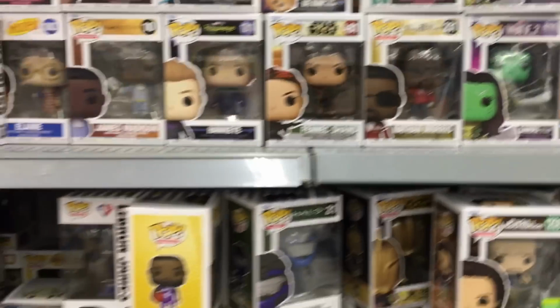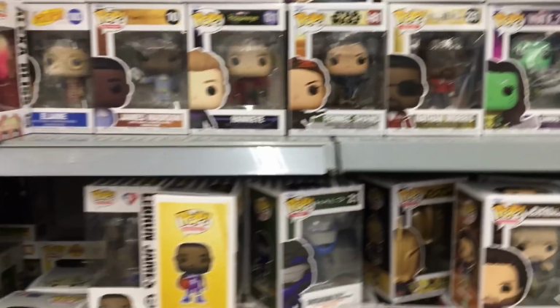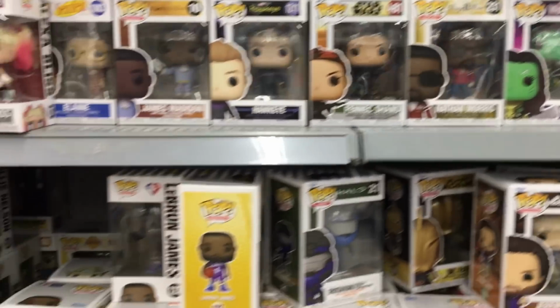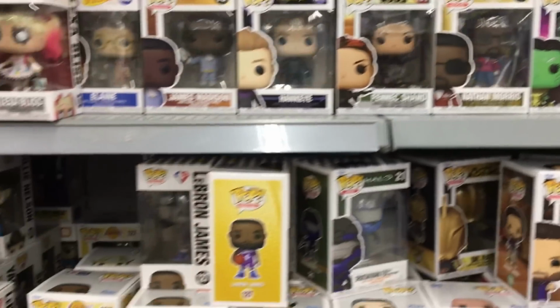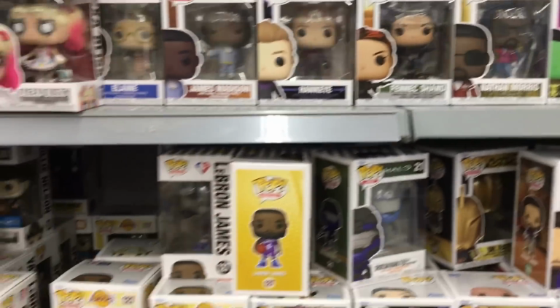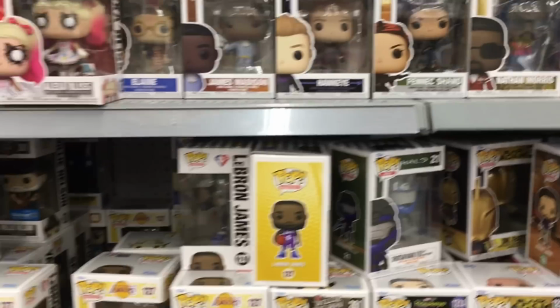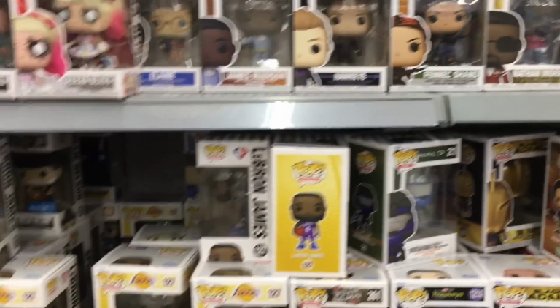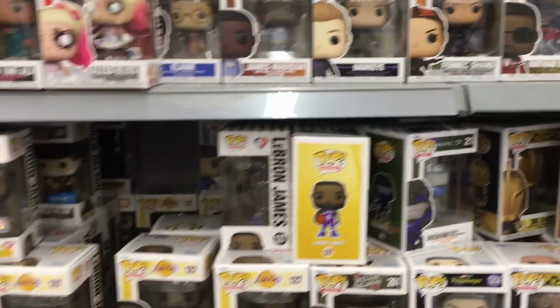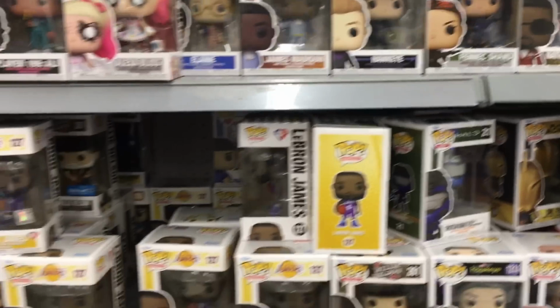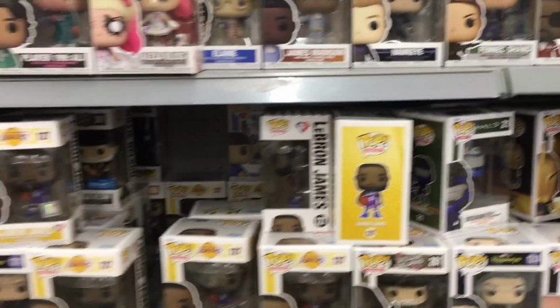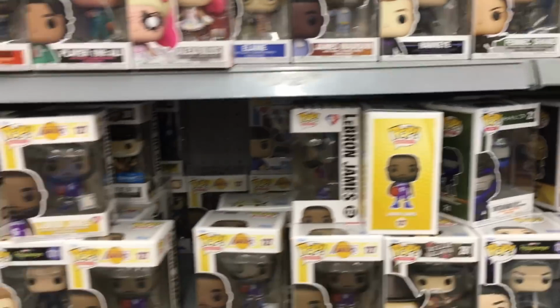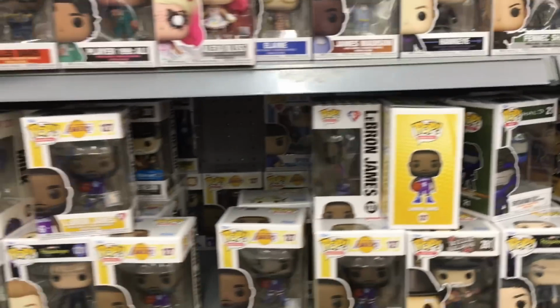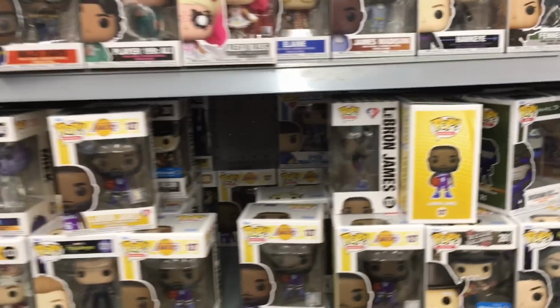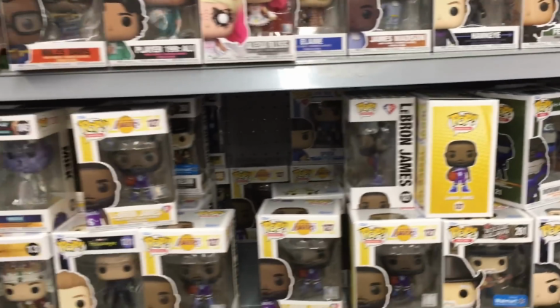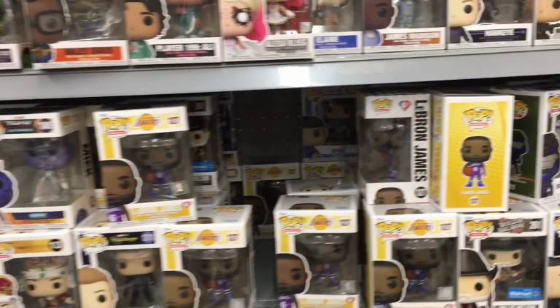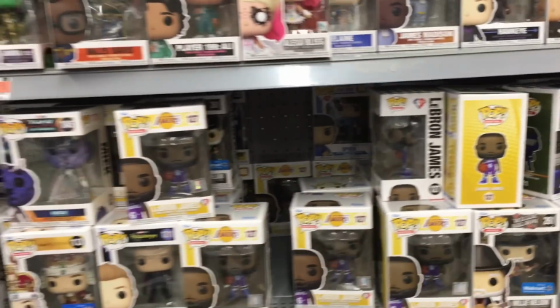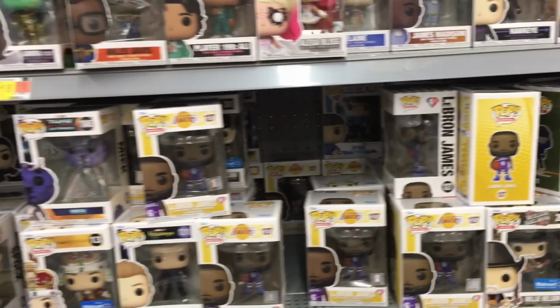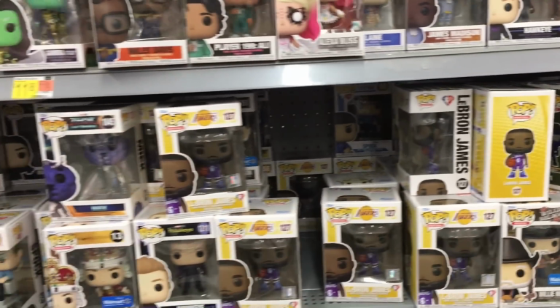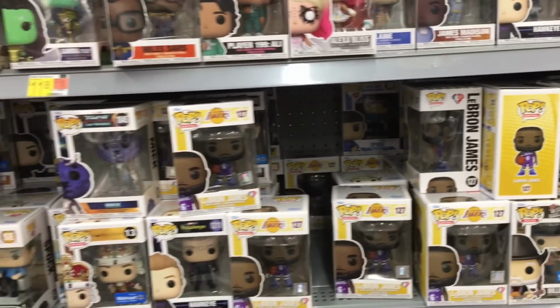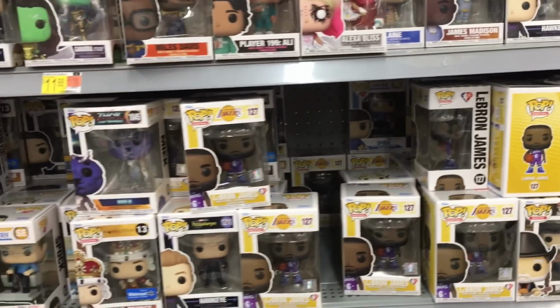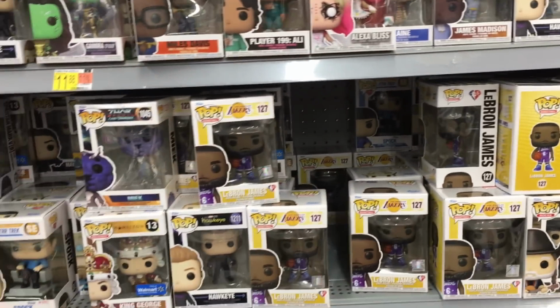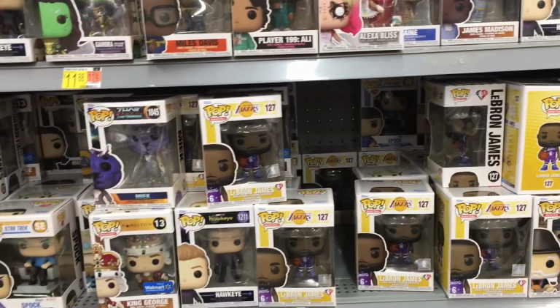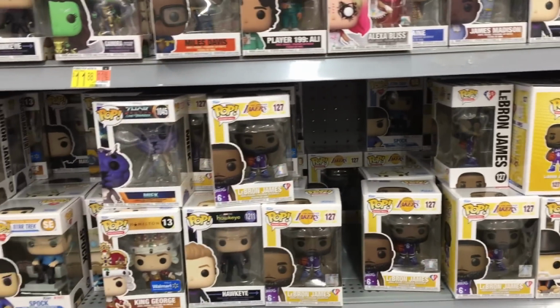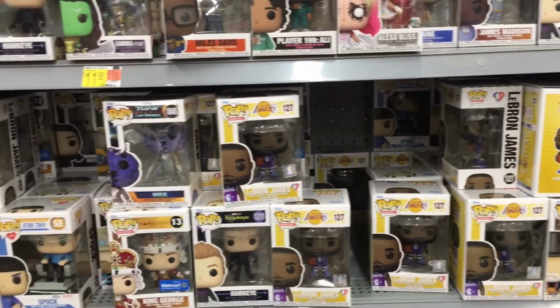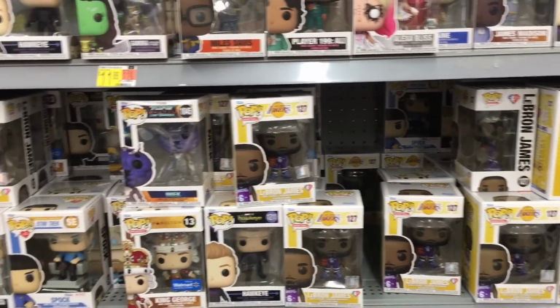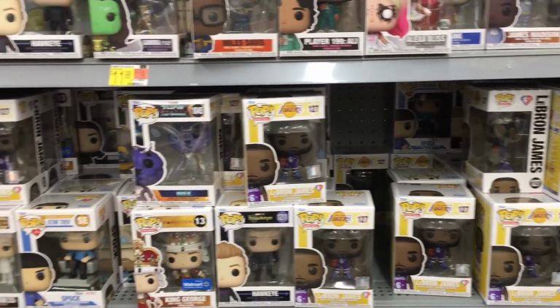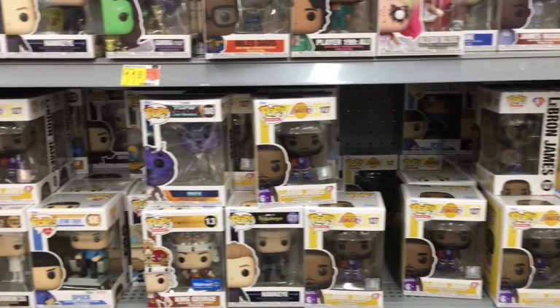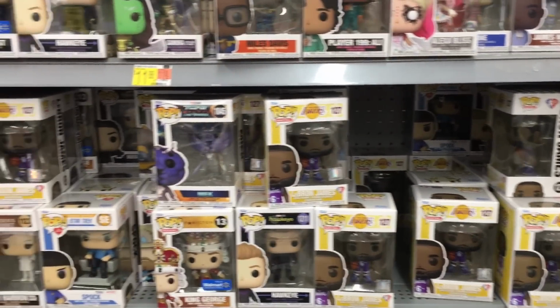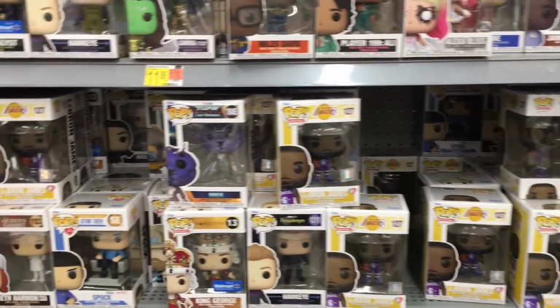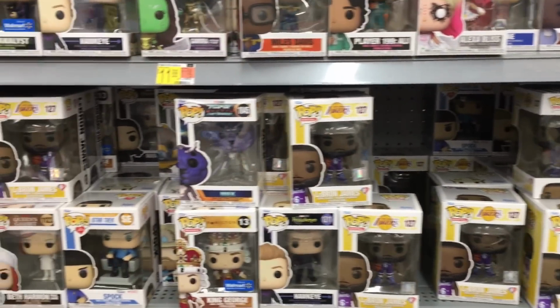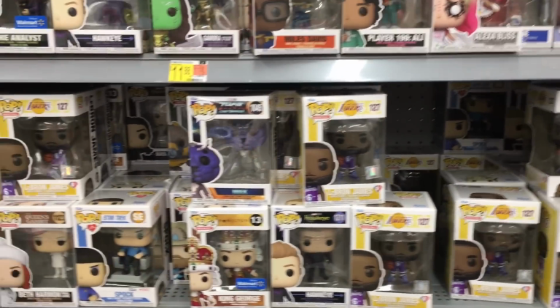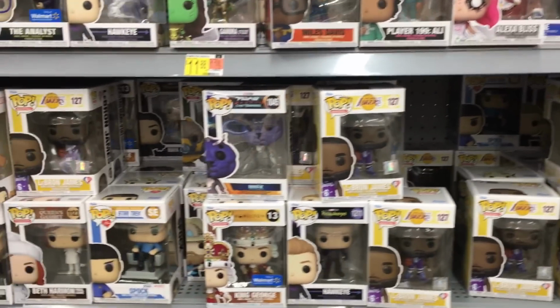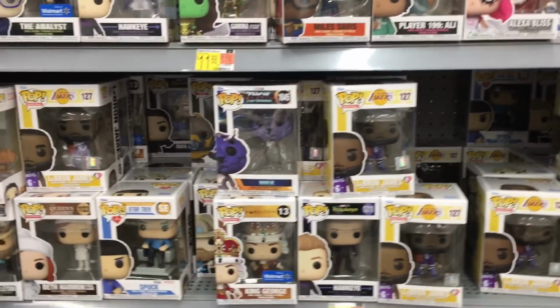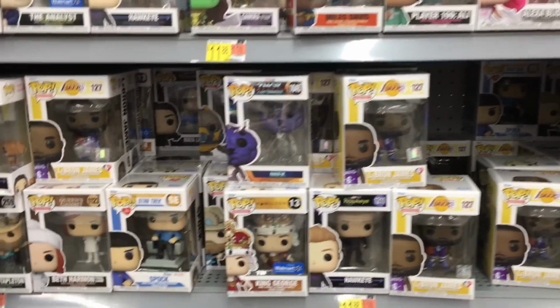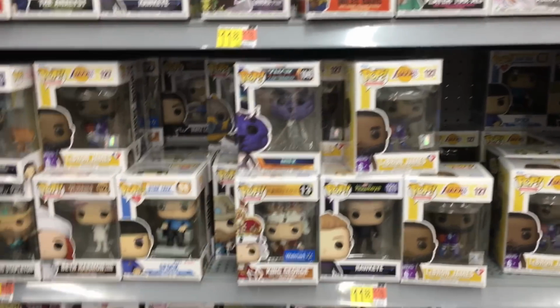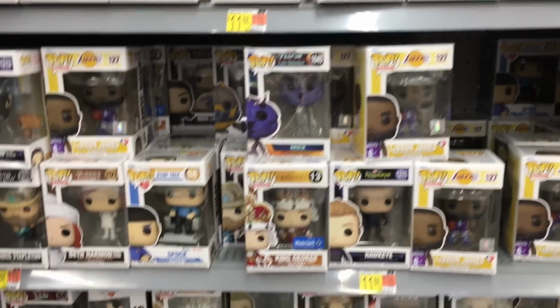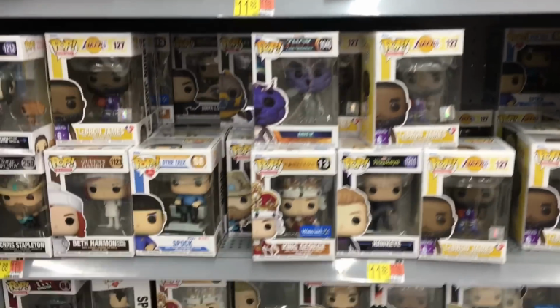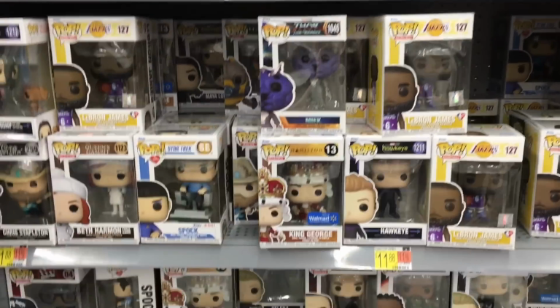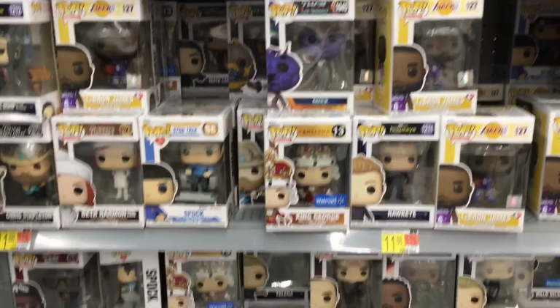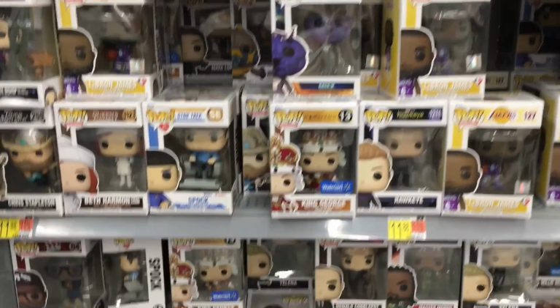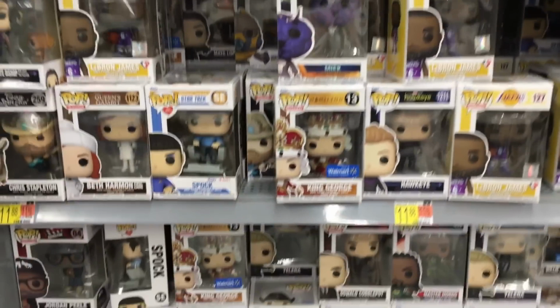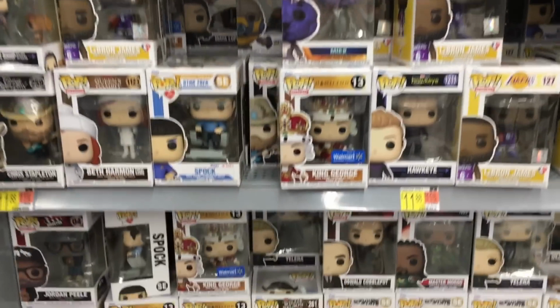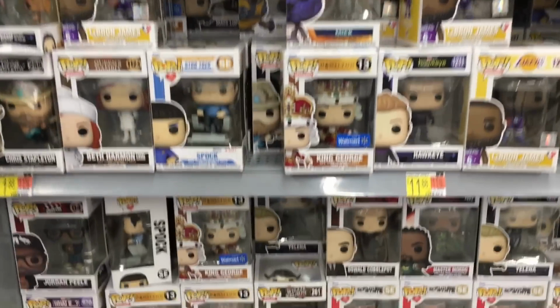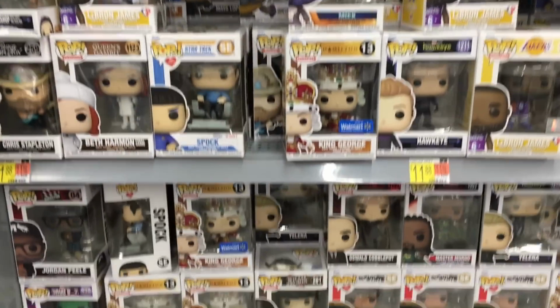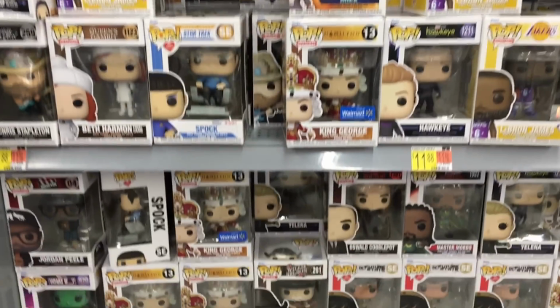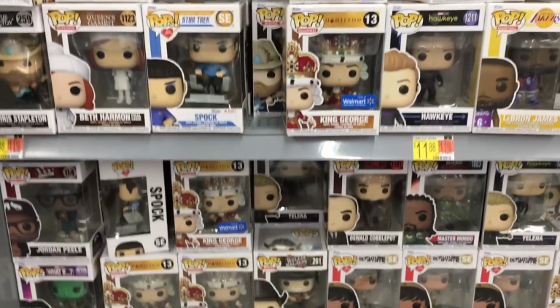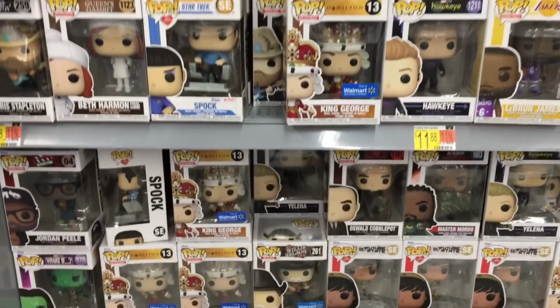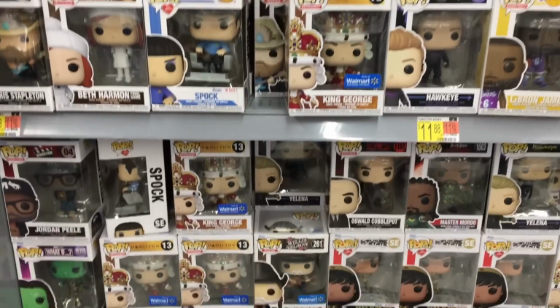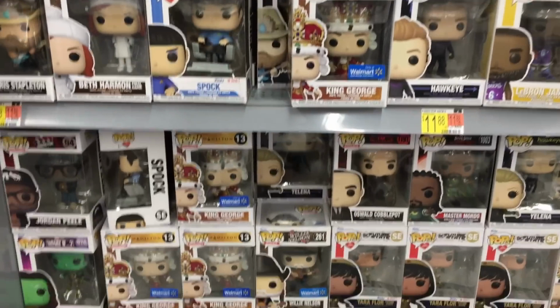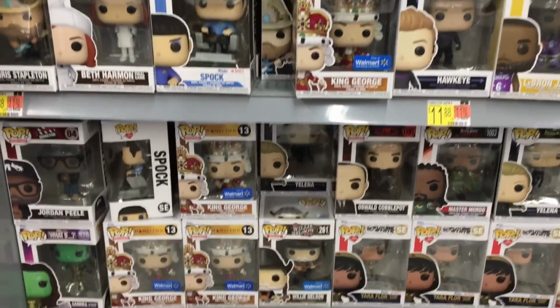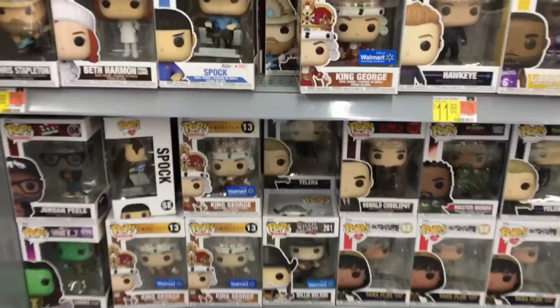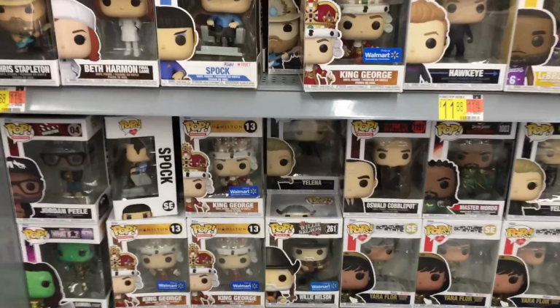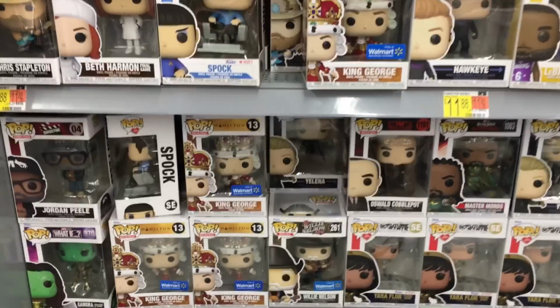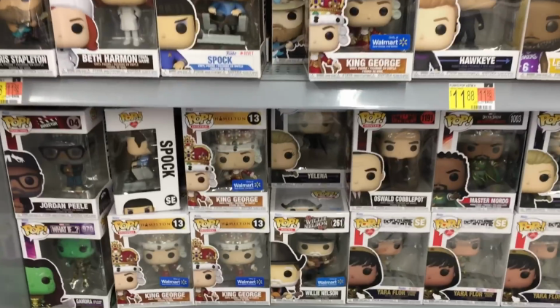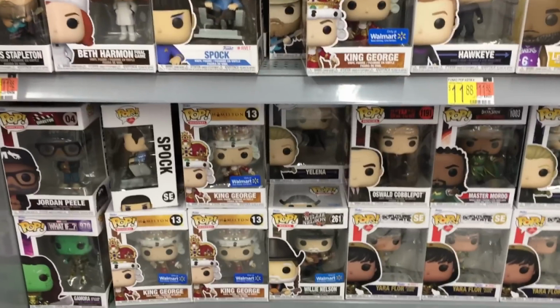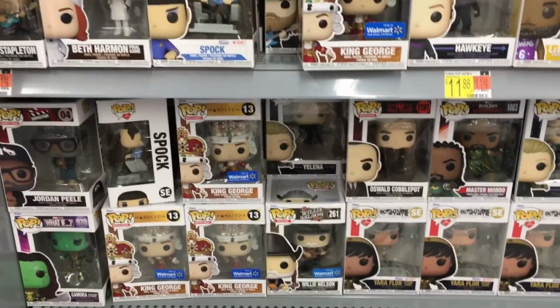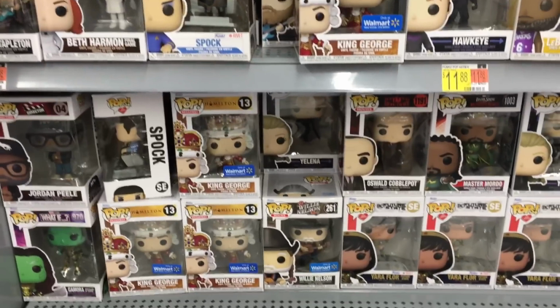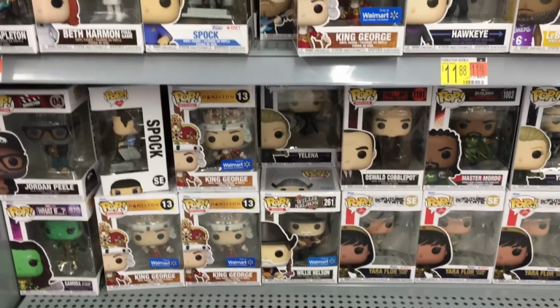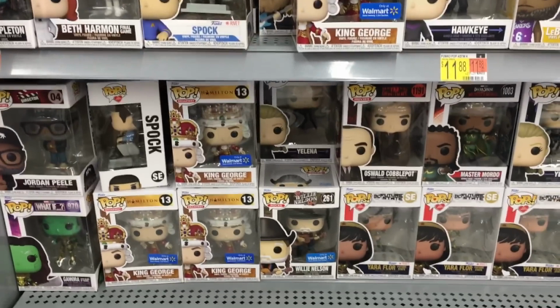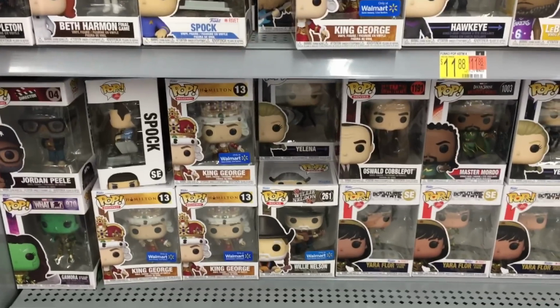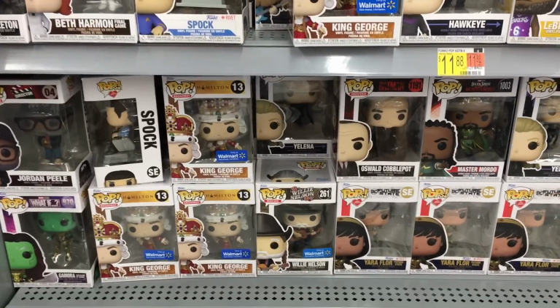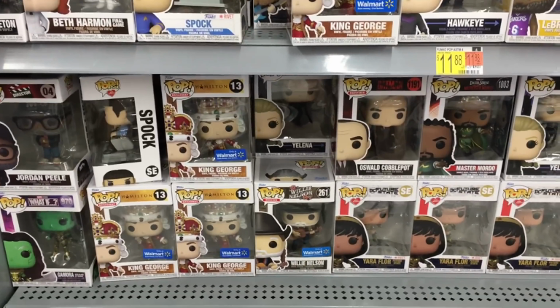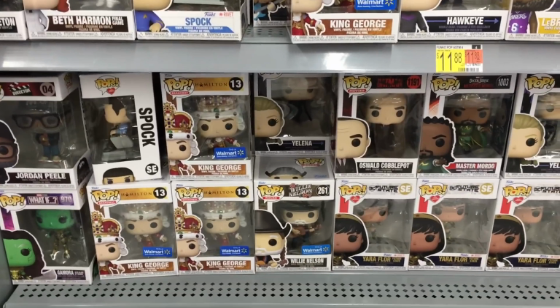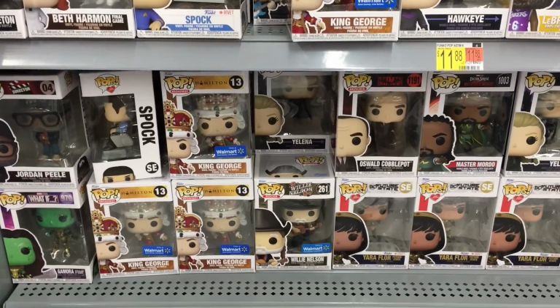Over here they also have a couple of other Walmart exclusives, including Willie Nelson.